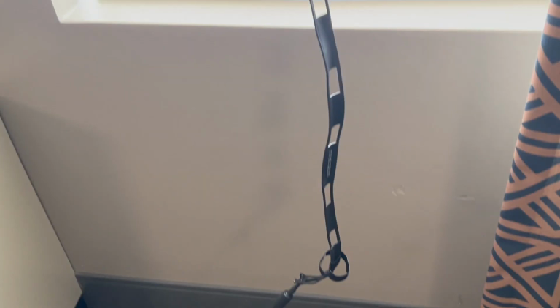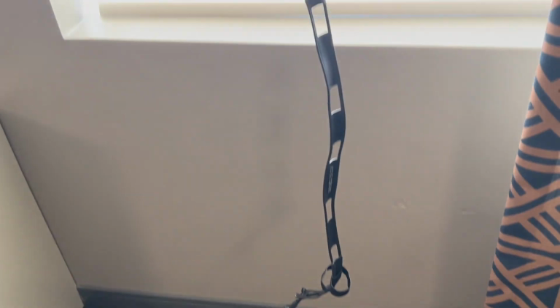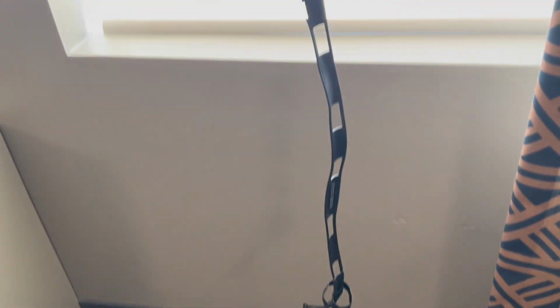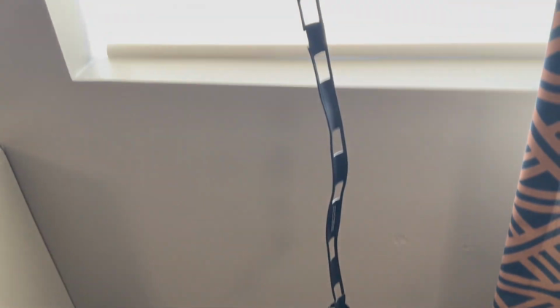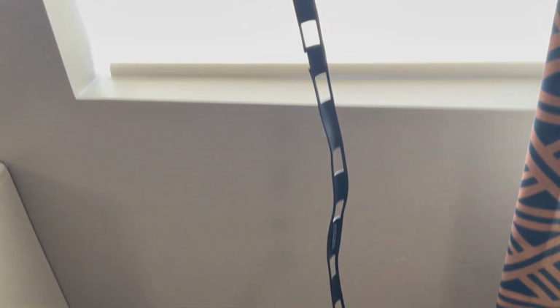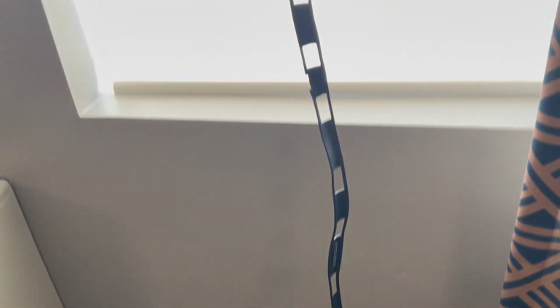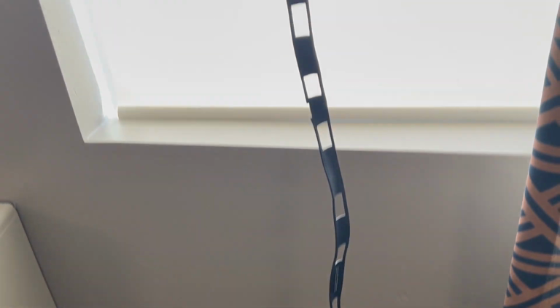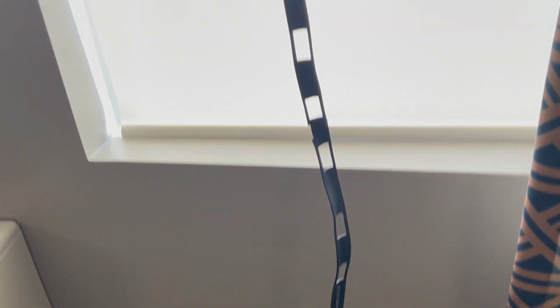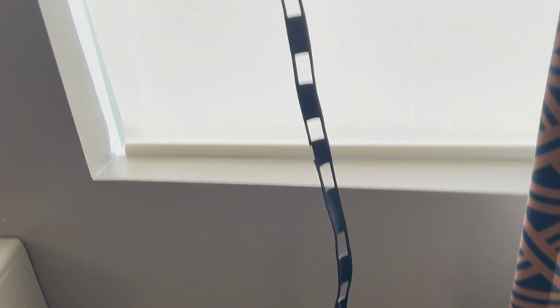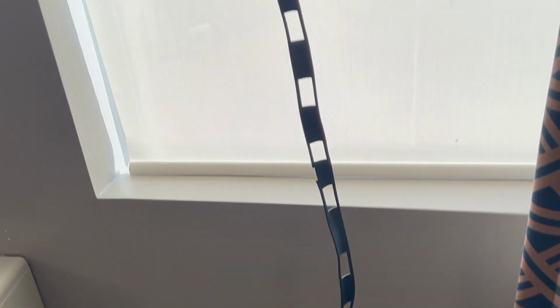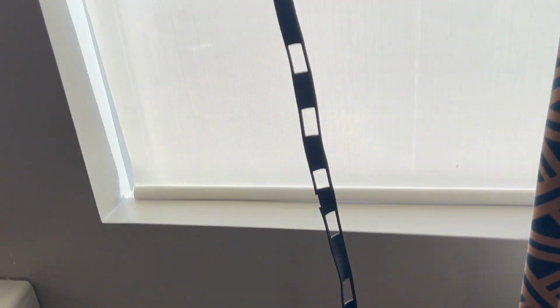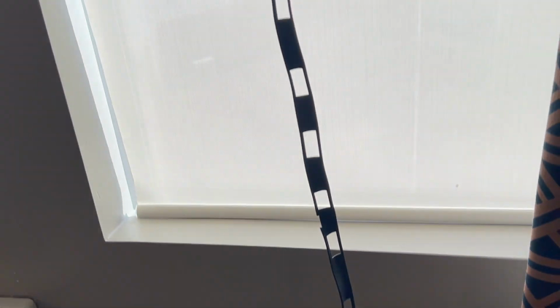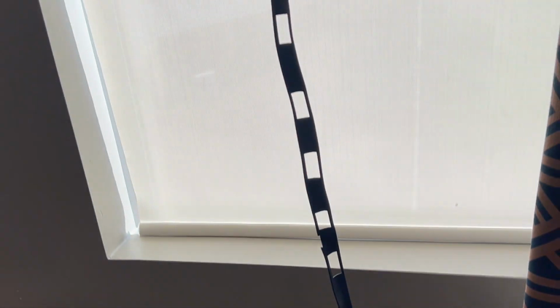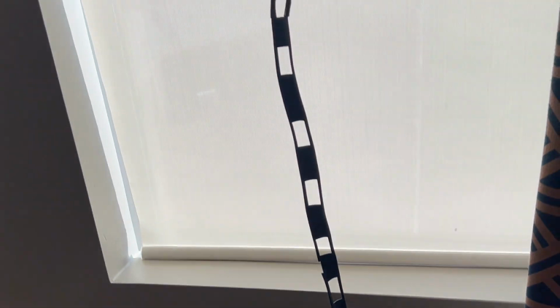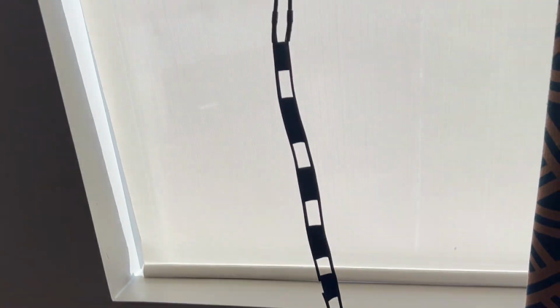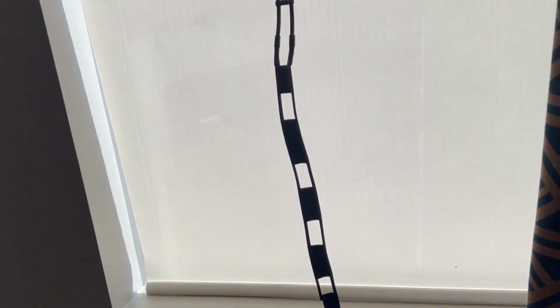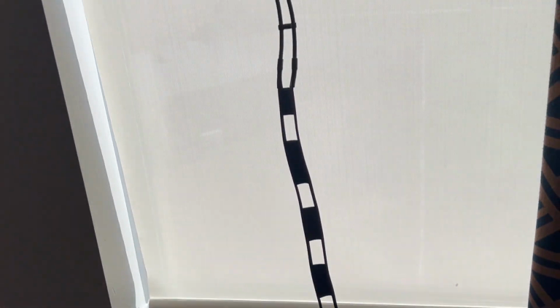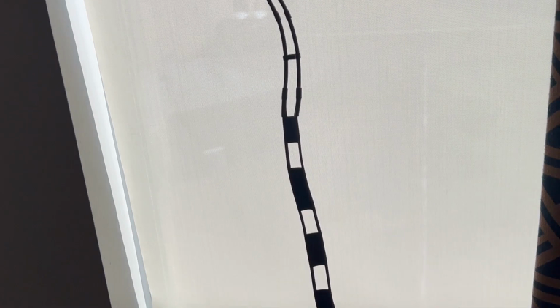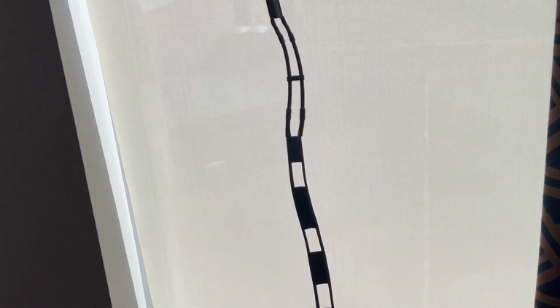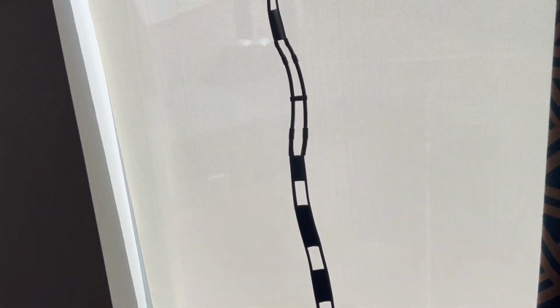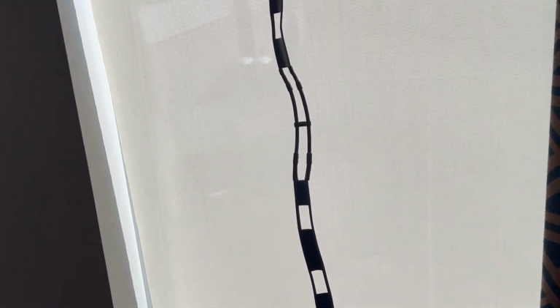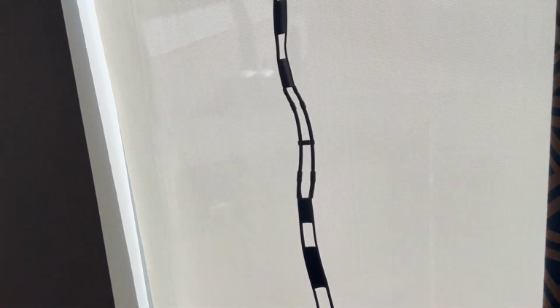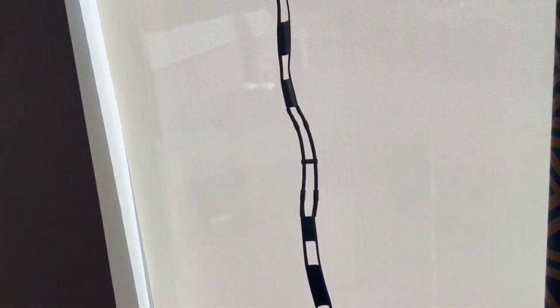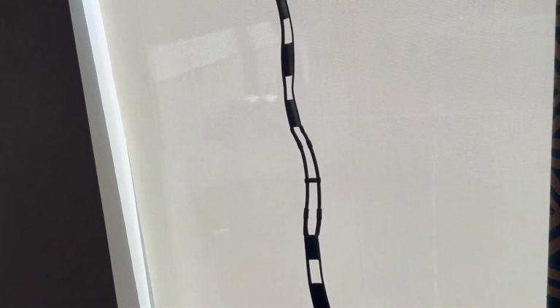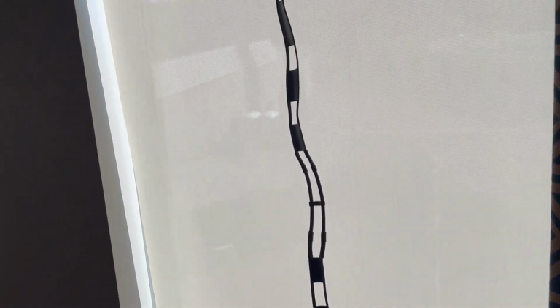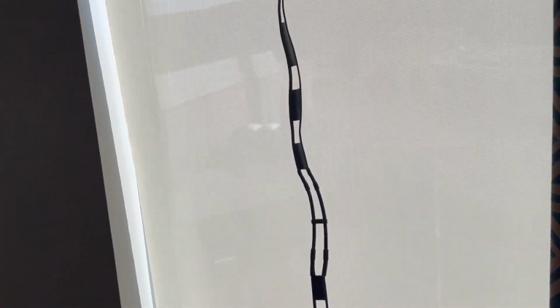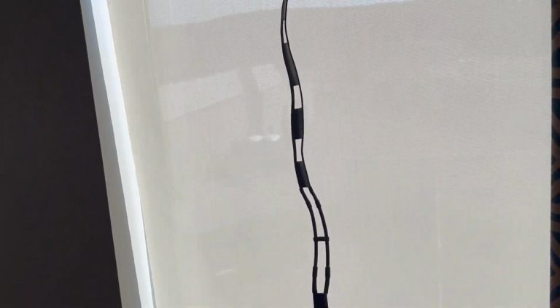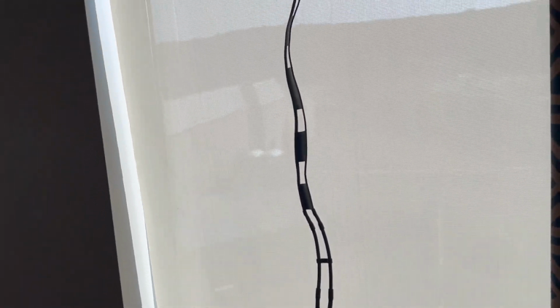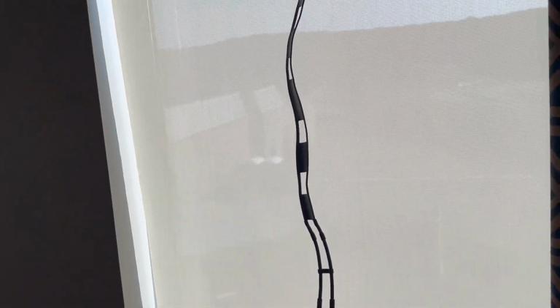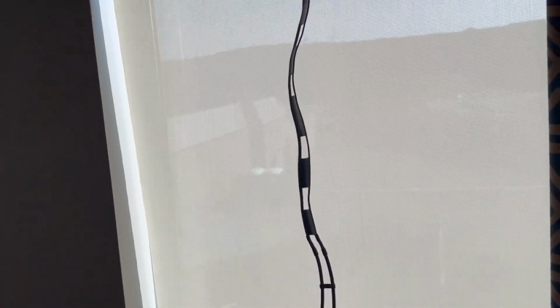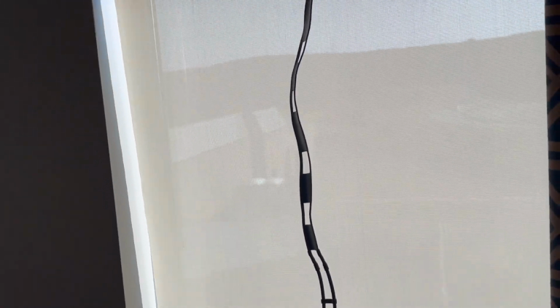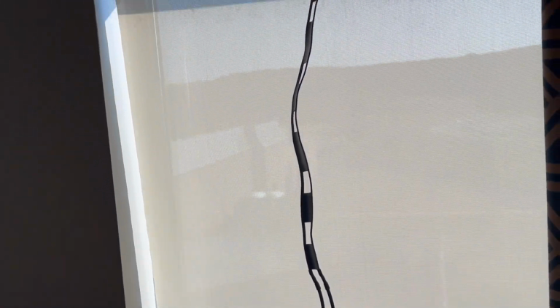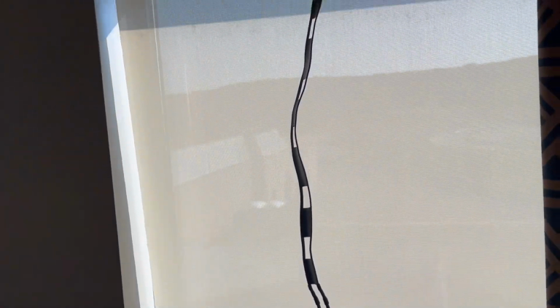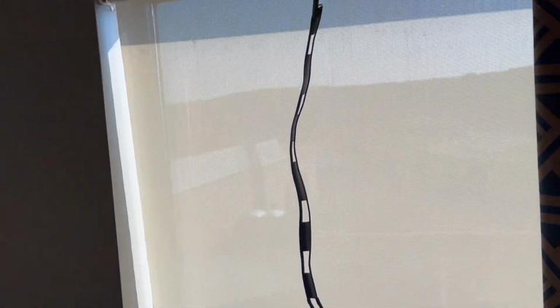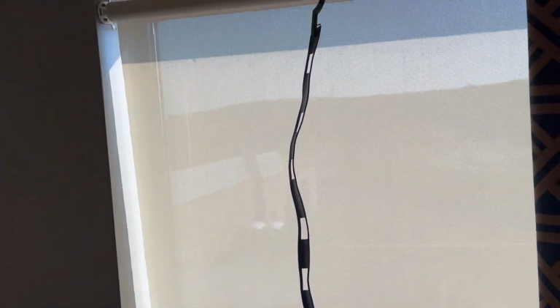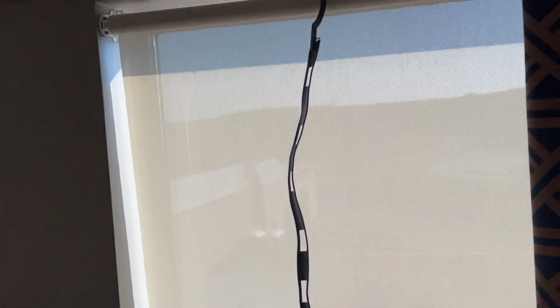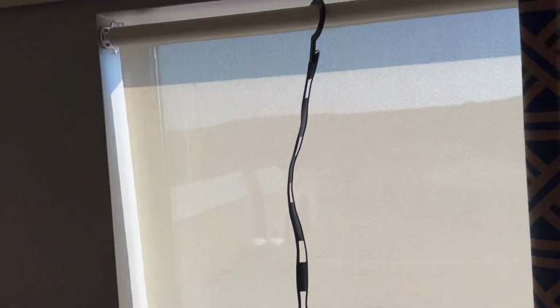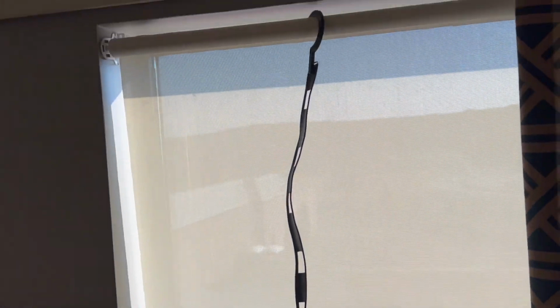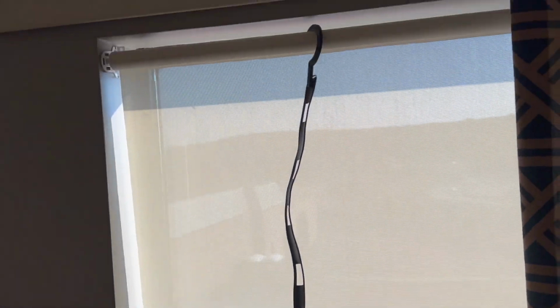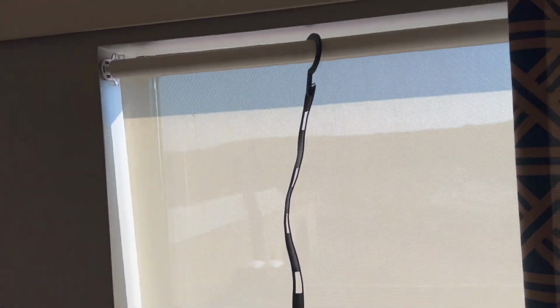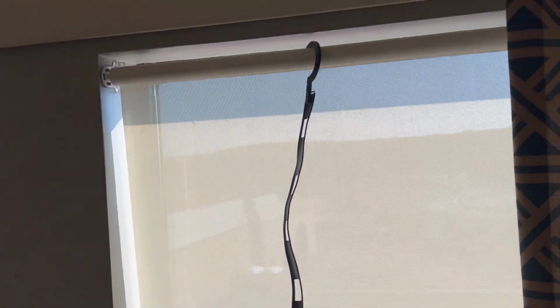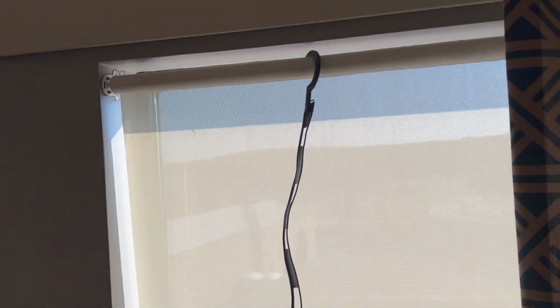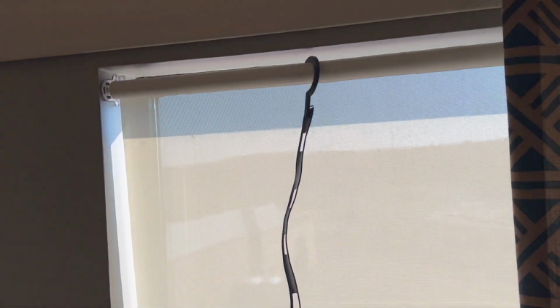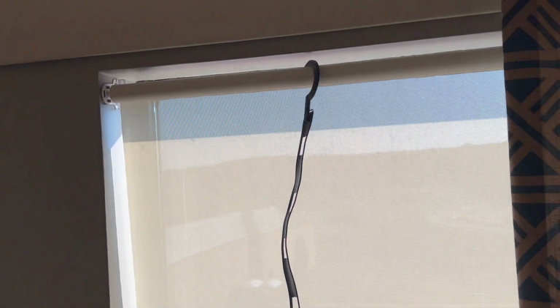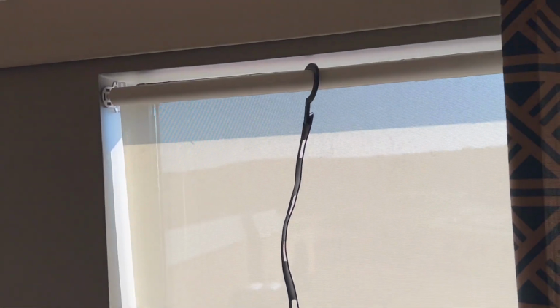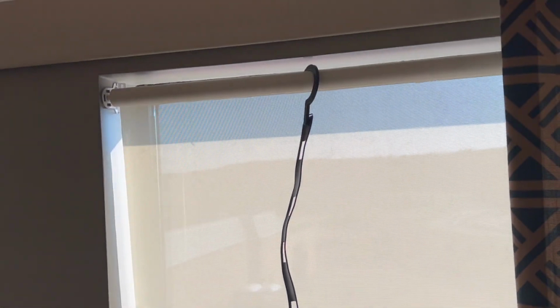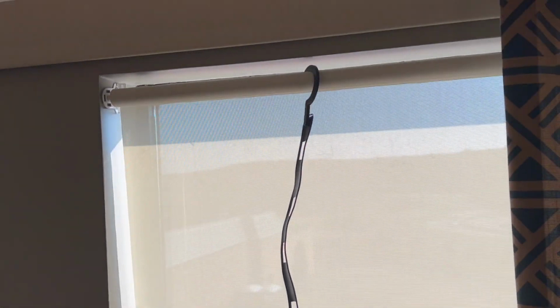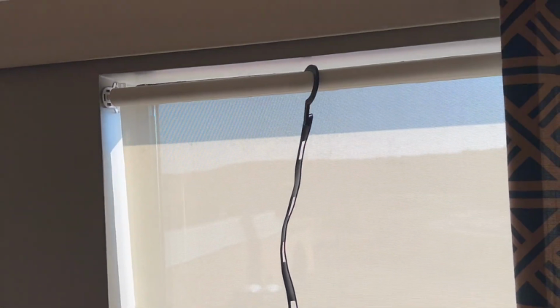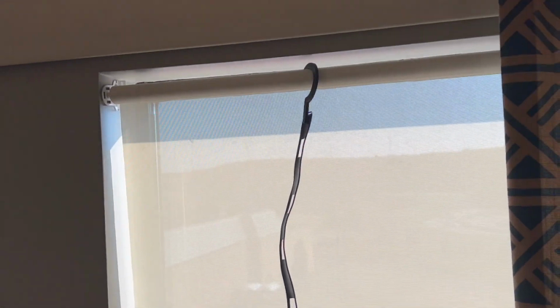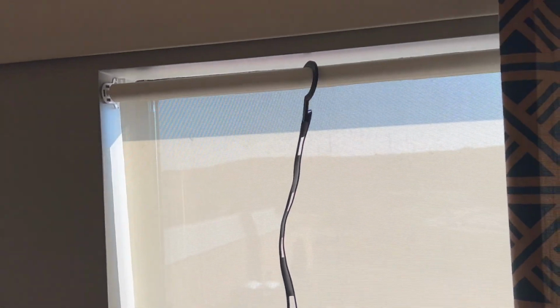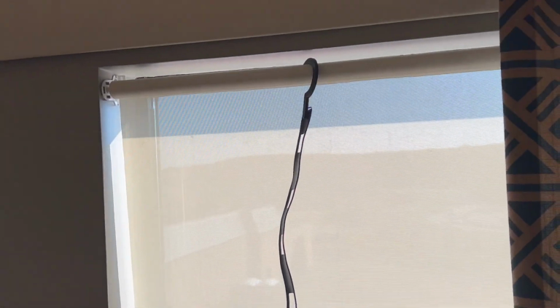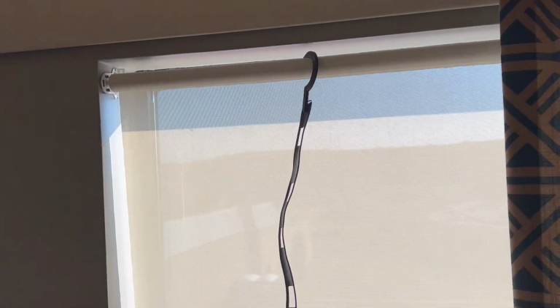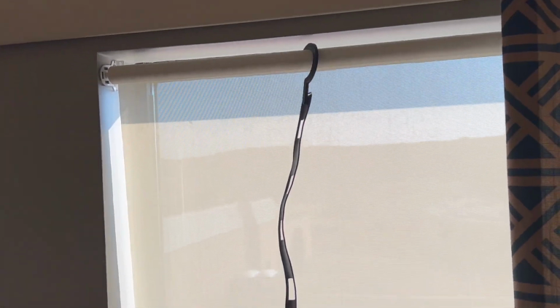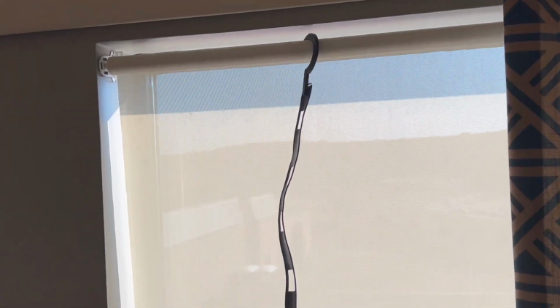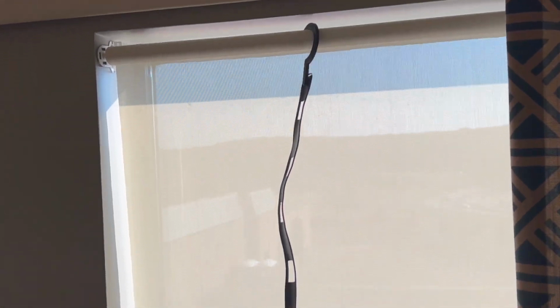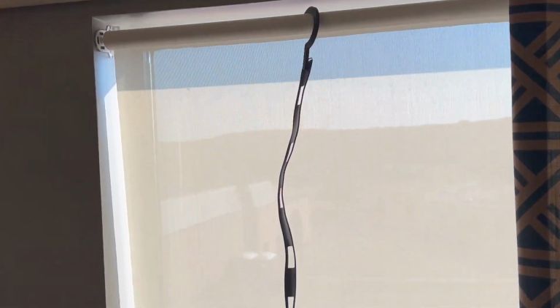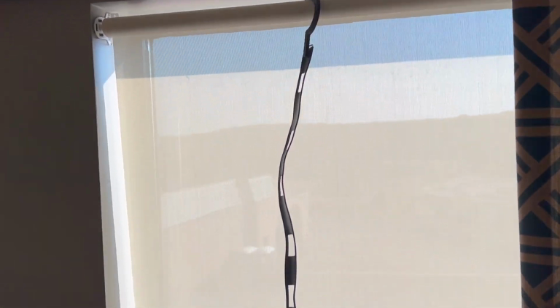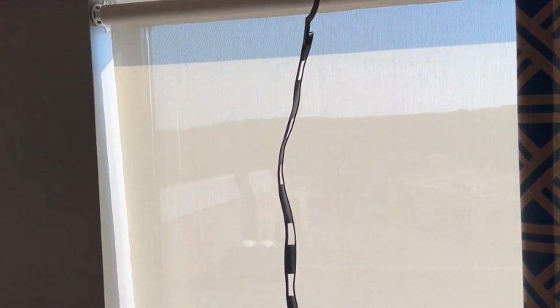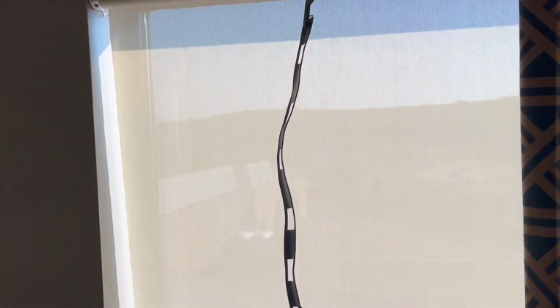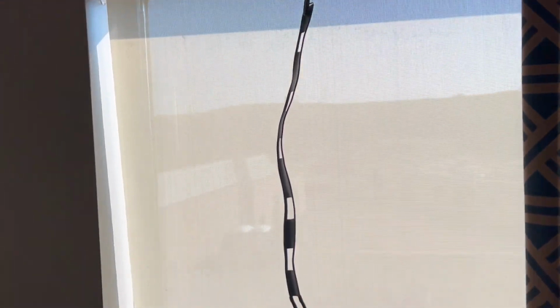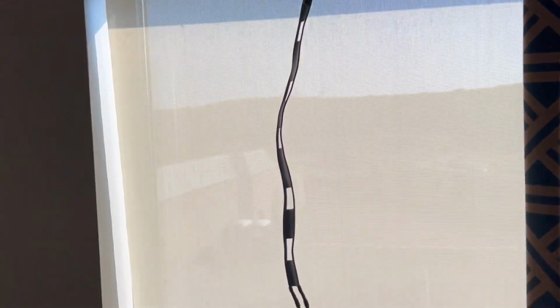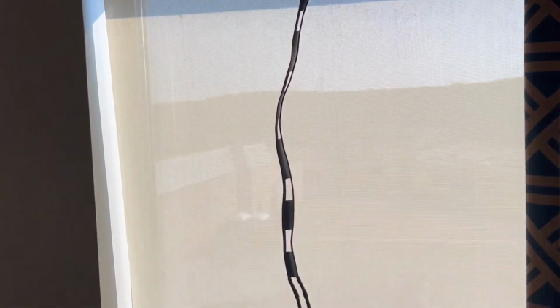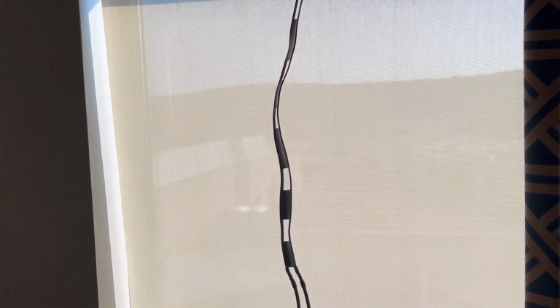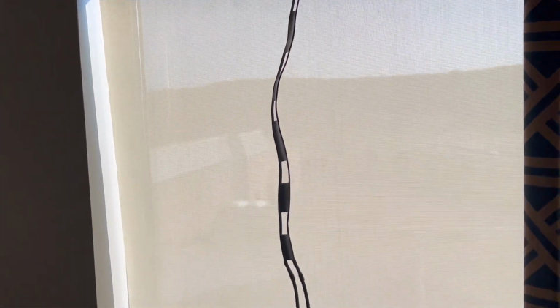Here's the antenna deployed in the hotel room. I'm on the fourth floor, so I should do okay.